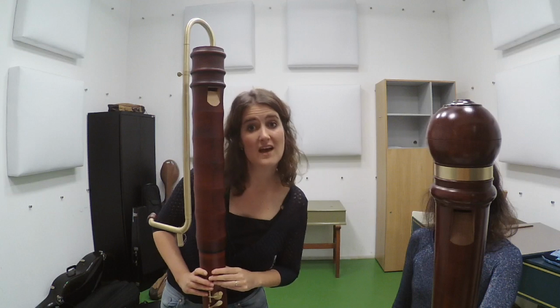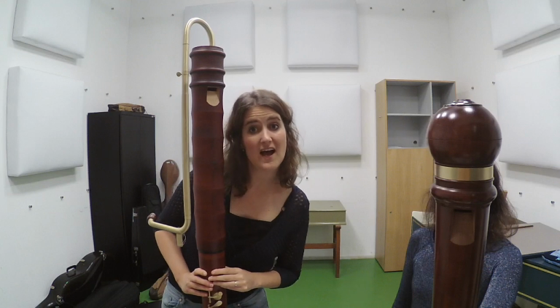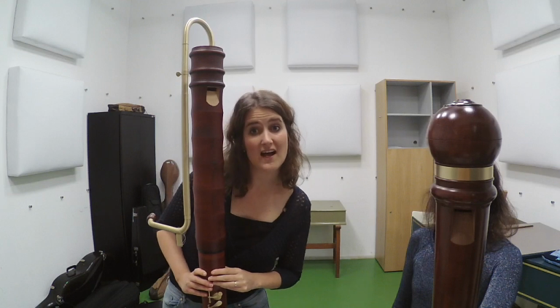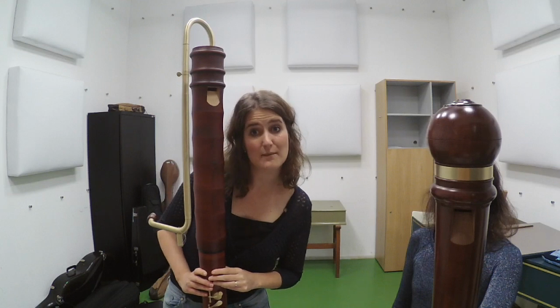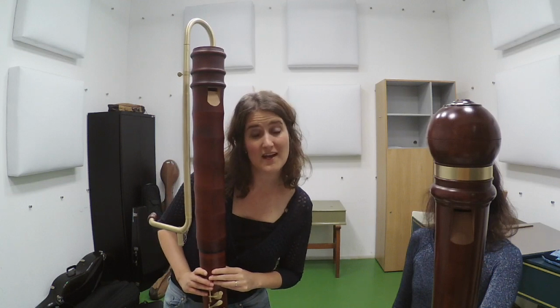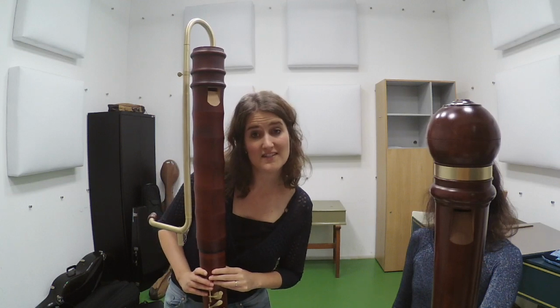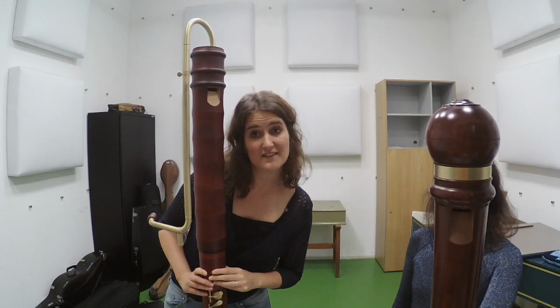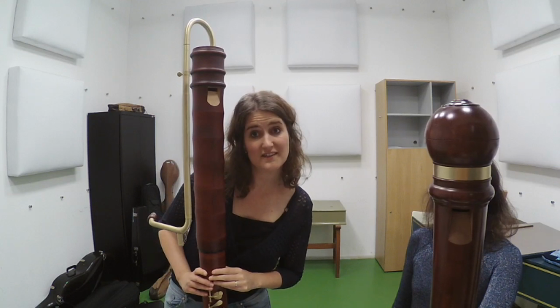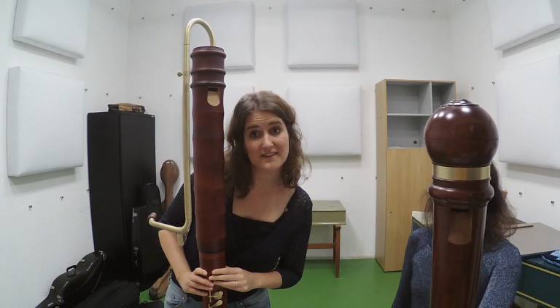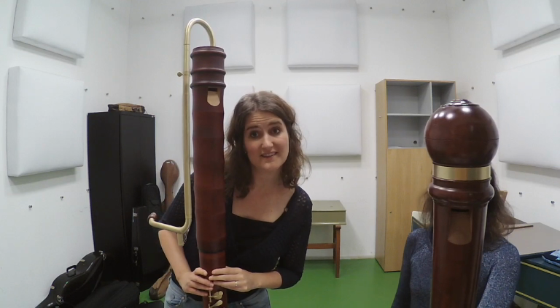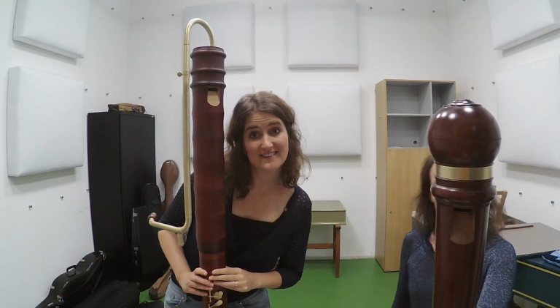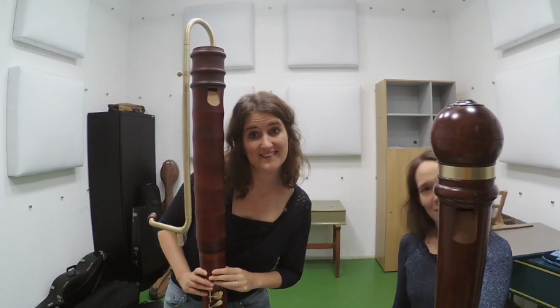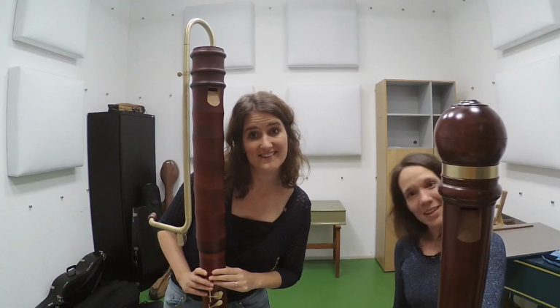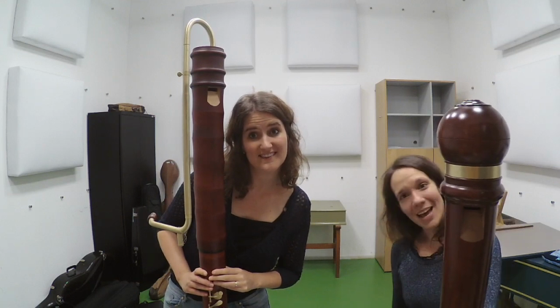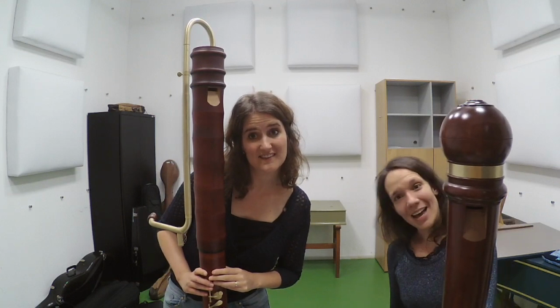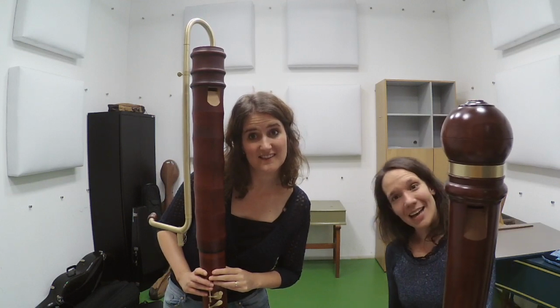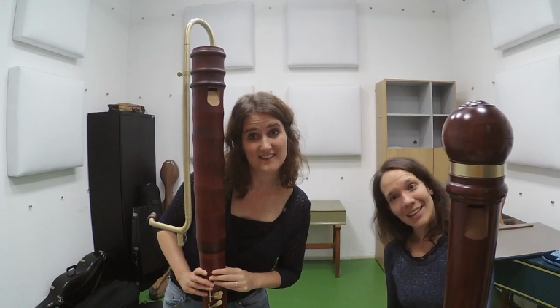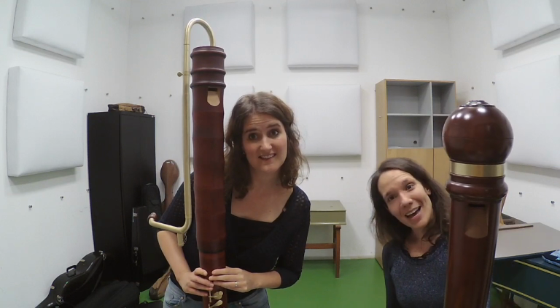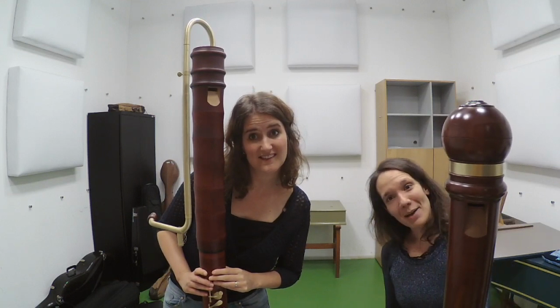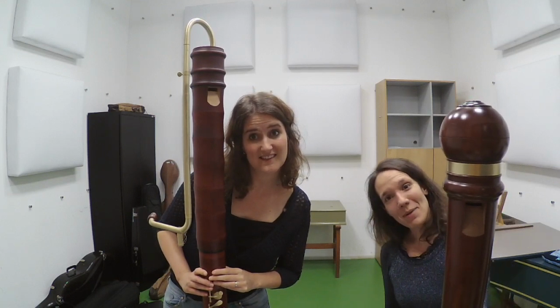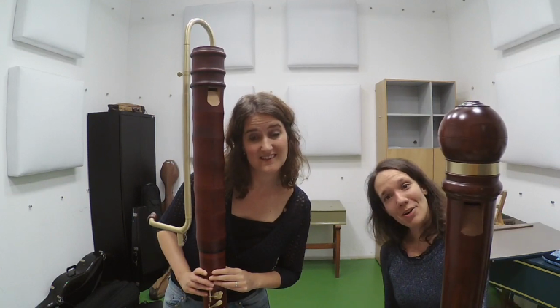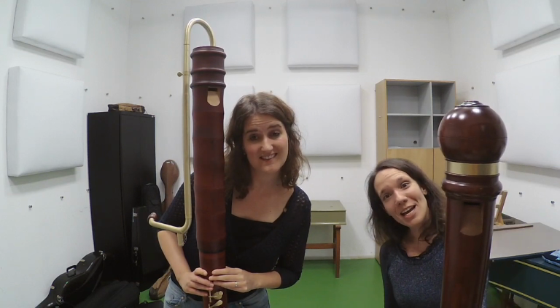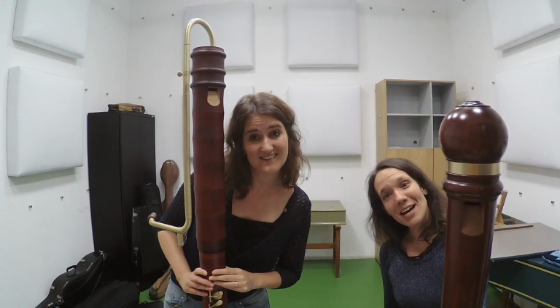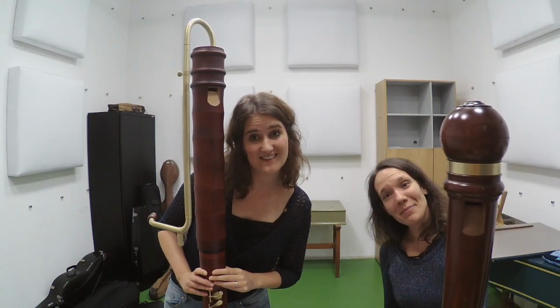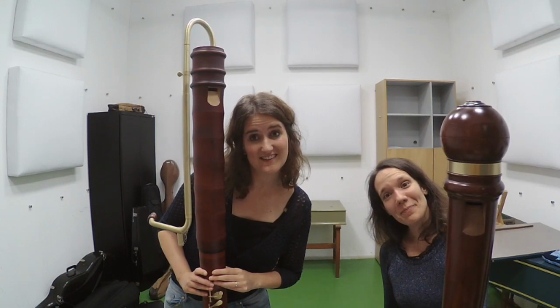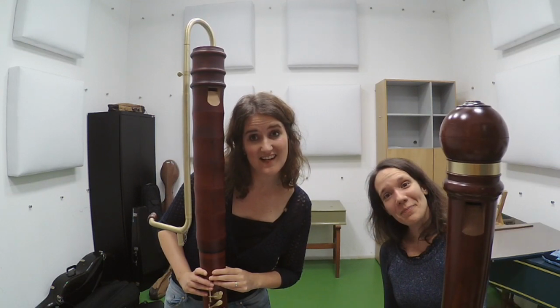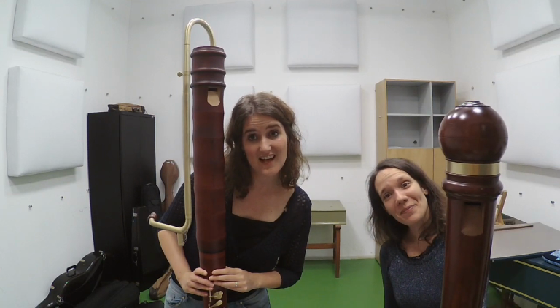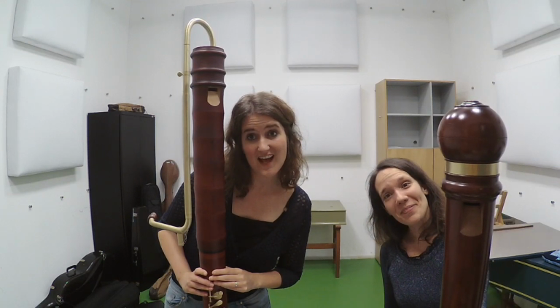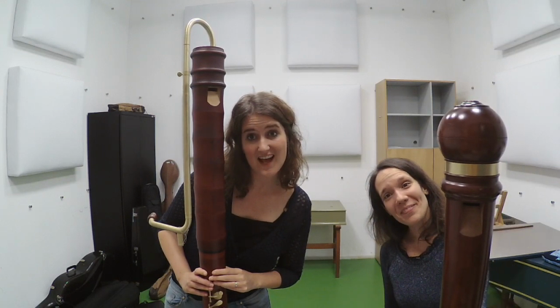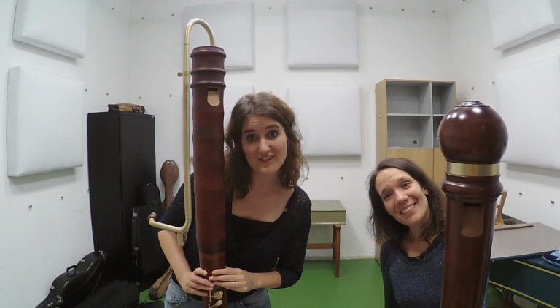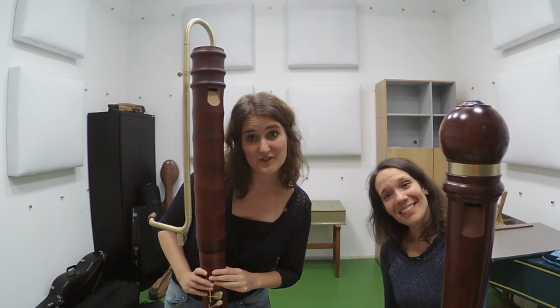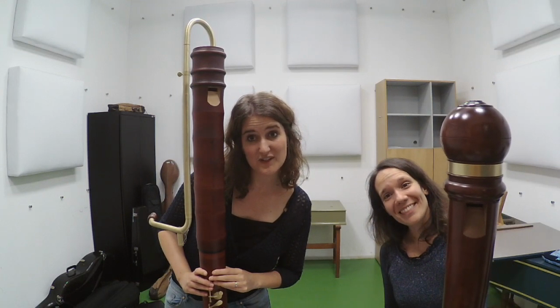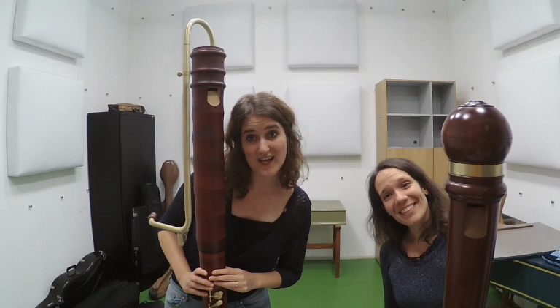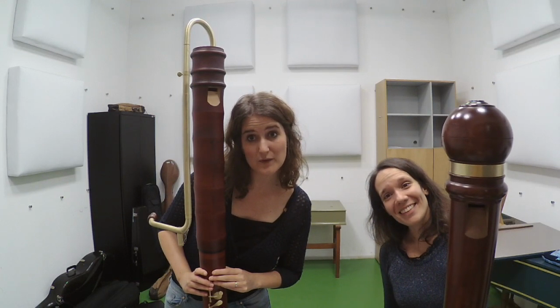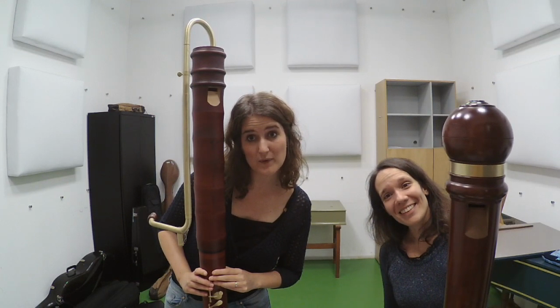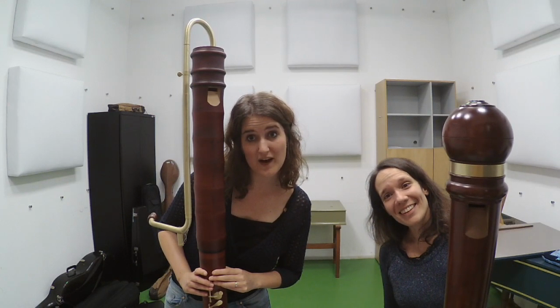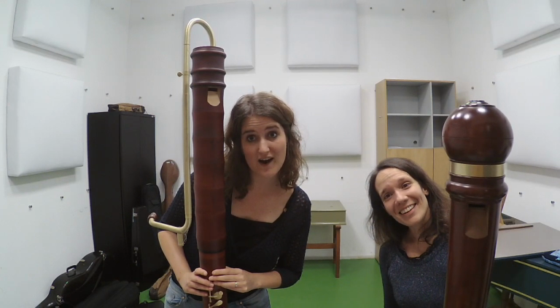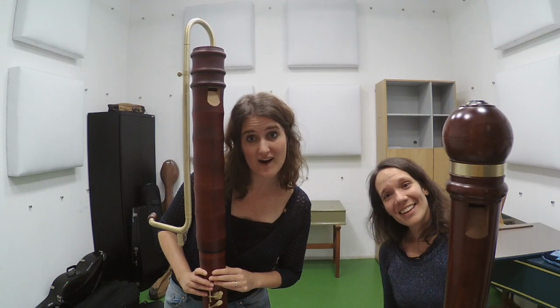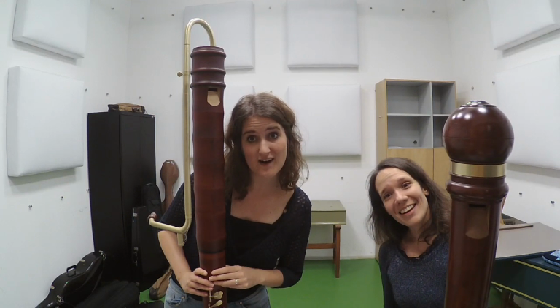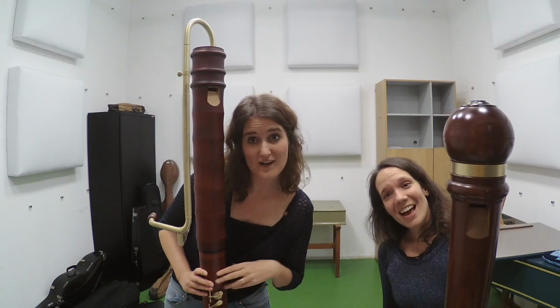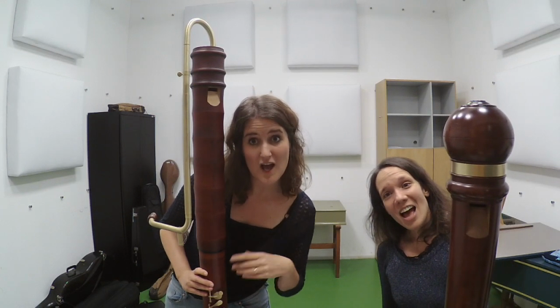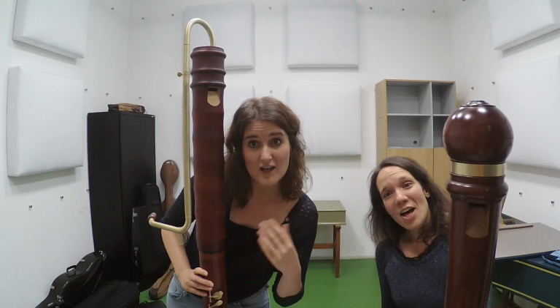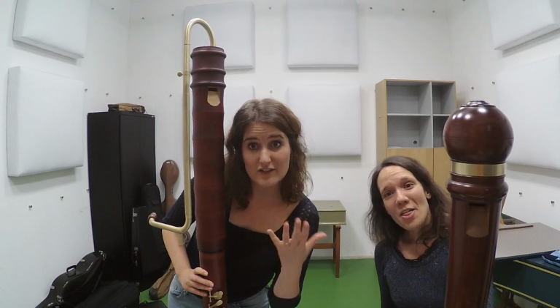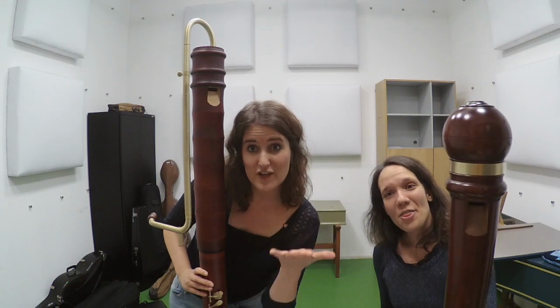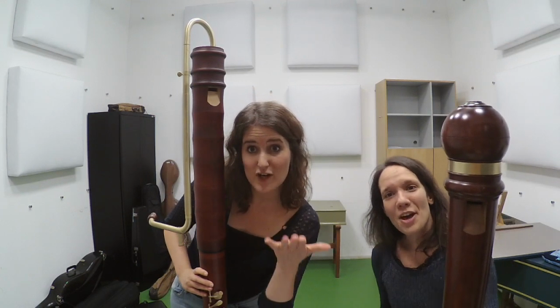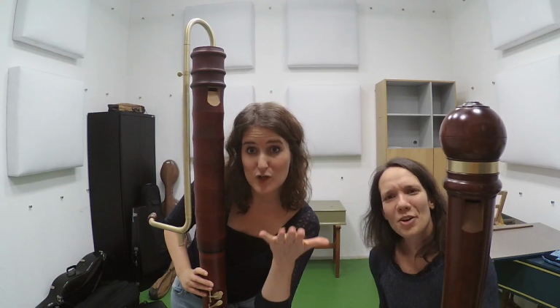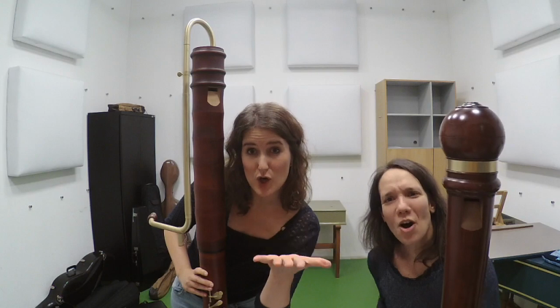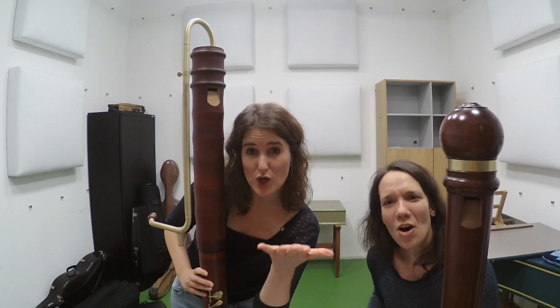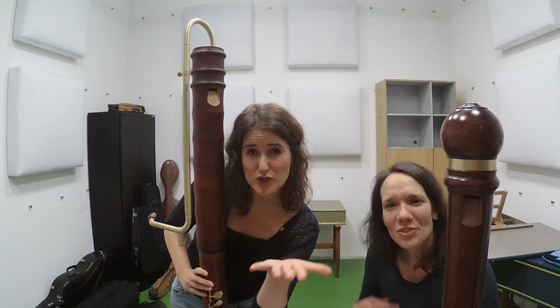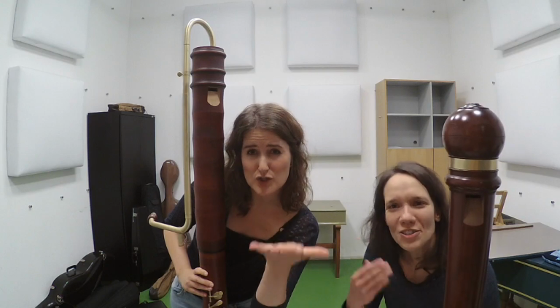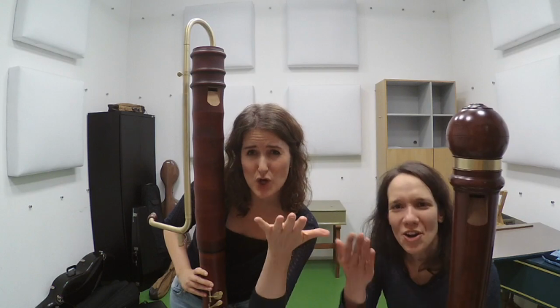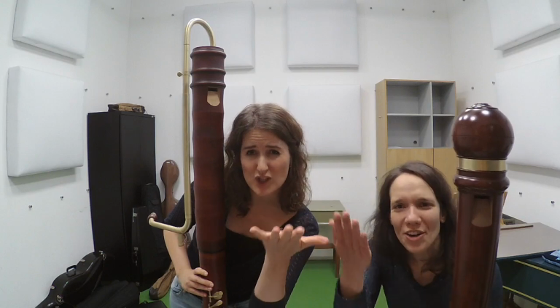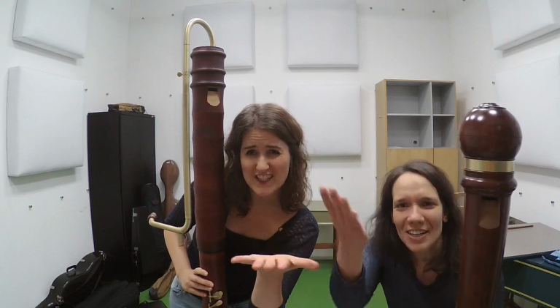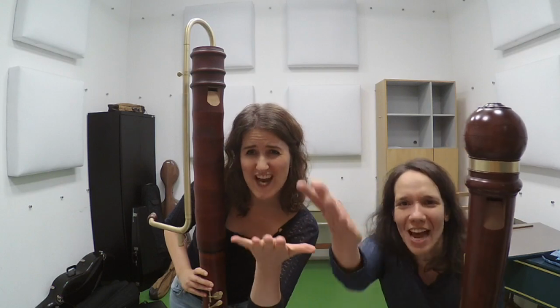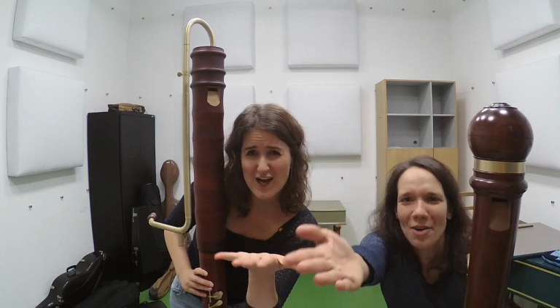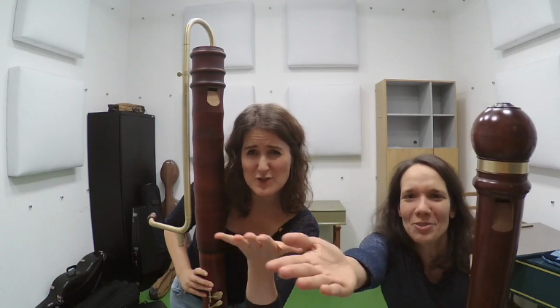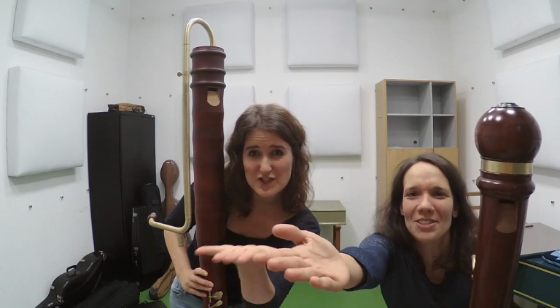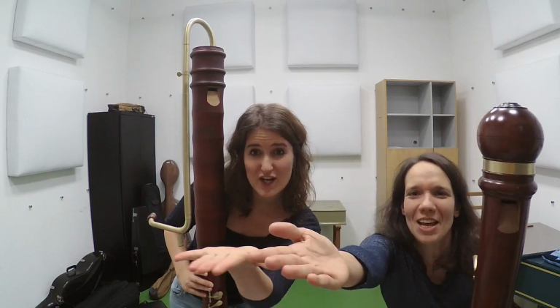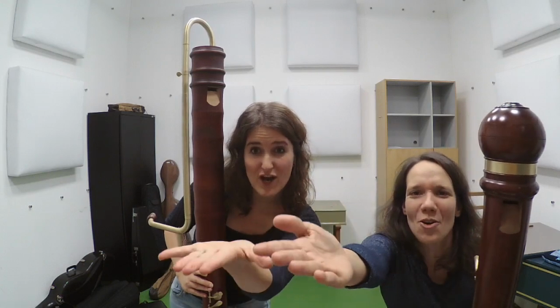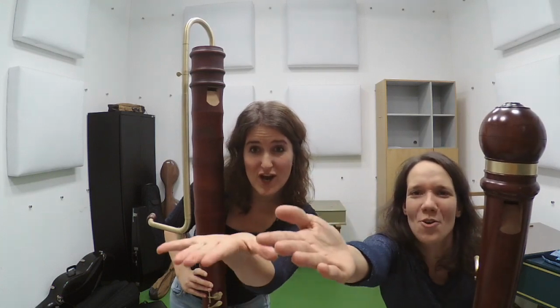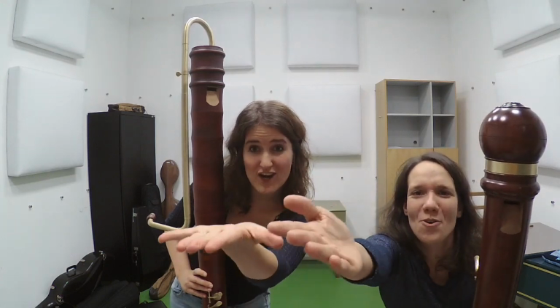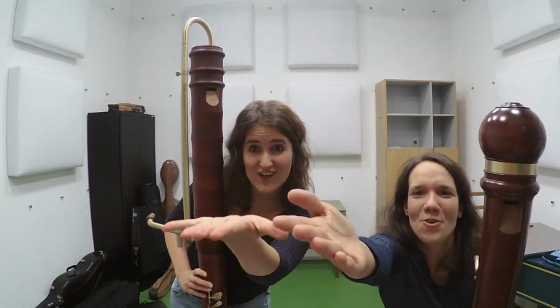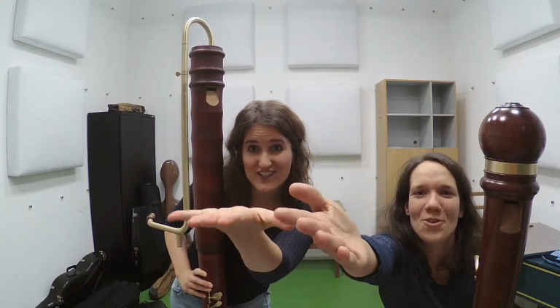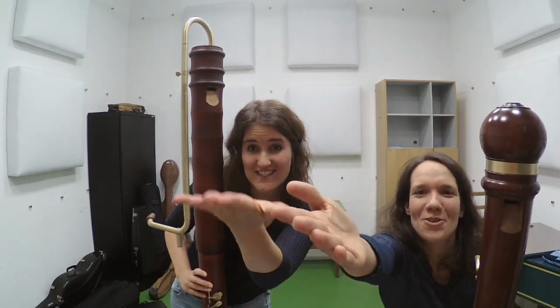I'm Hester, and I'm Maria, and together we are the Consort Counselors!